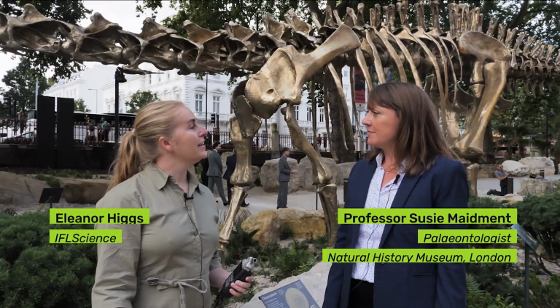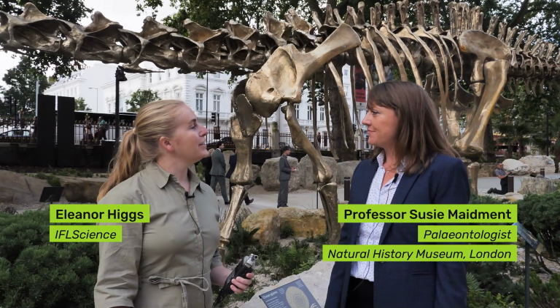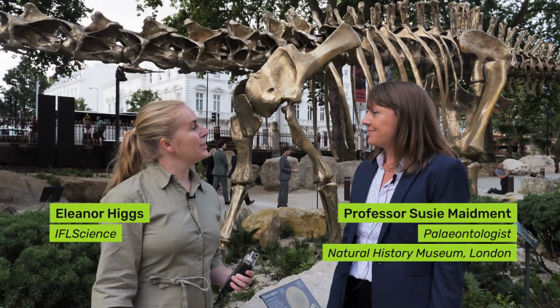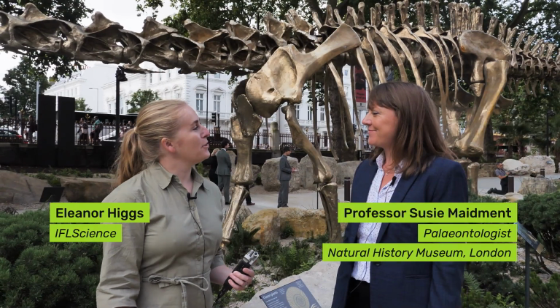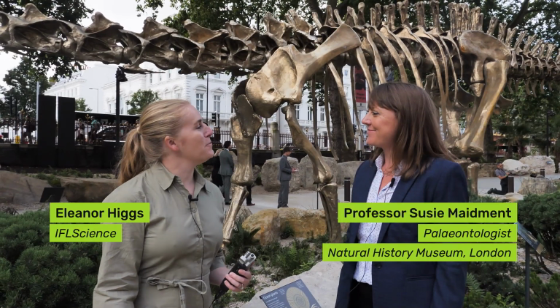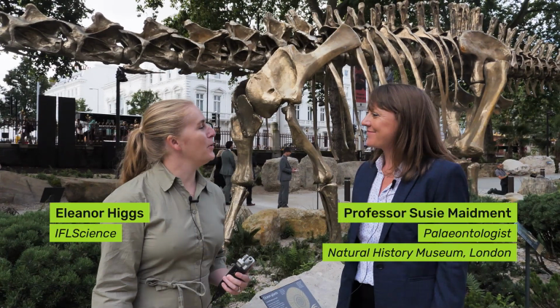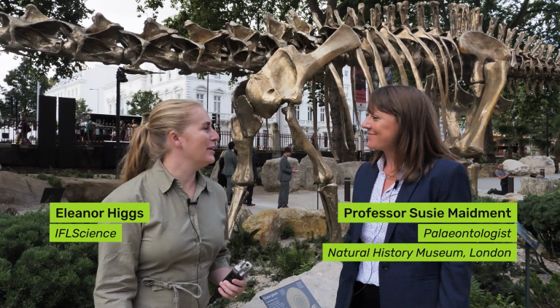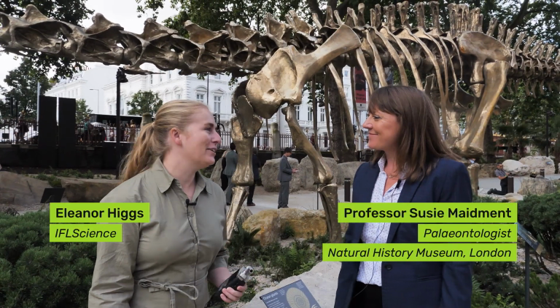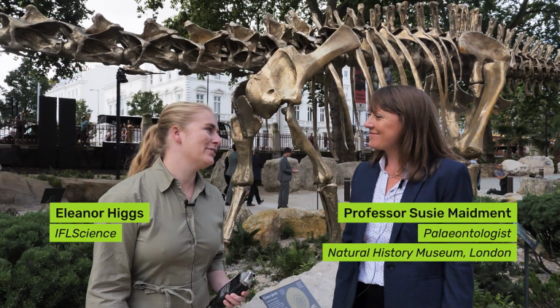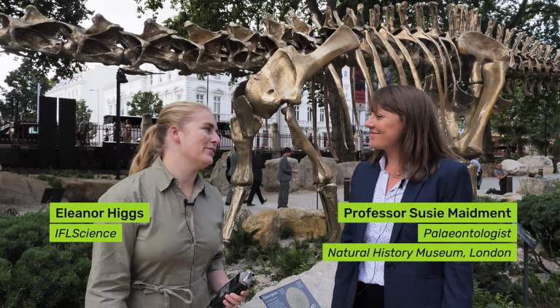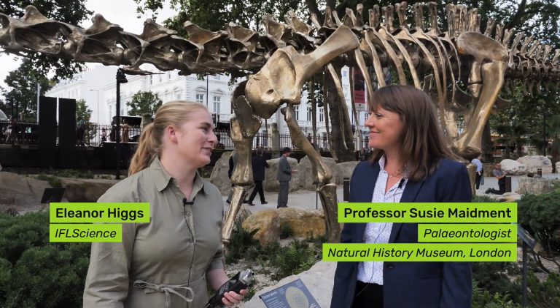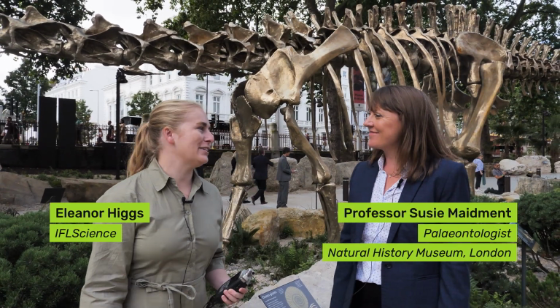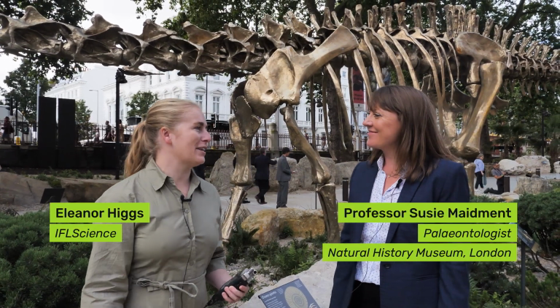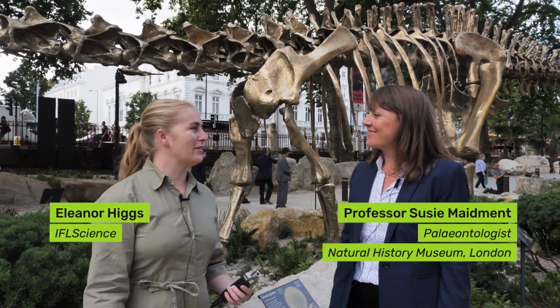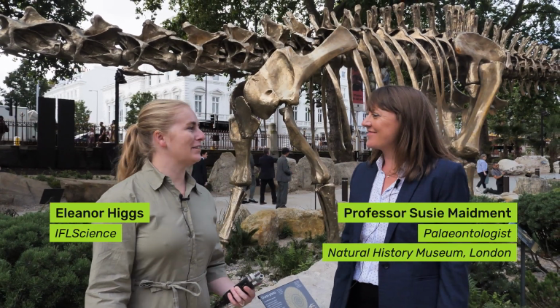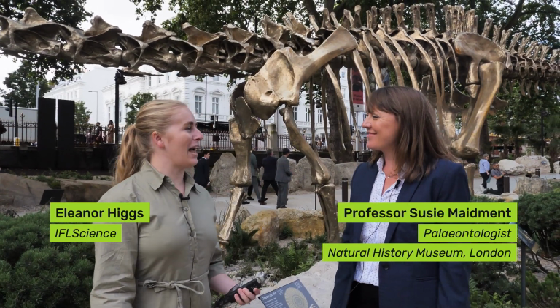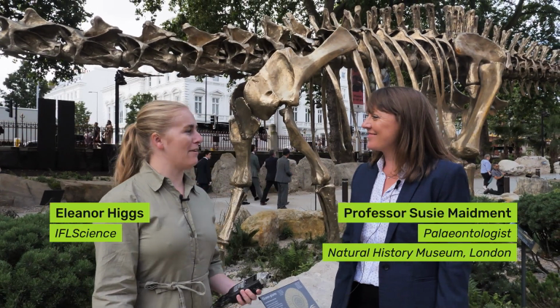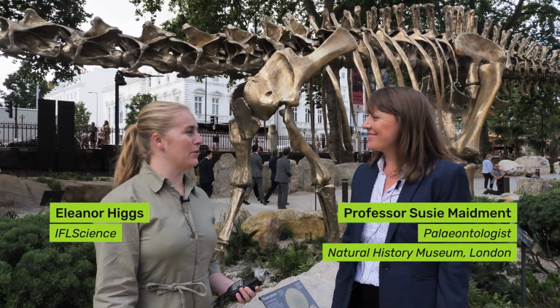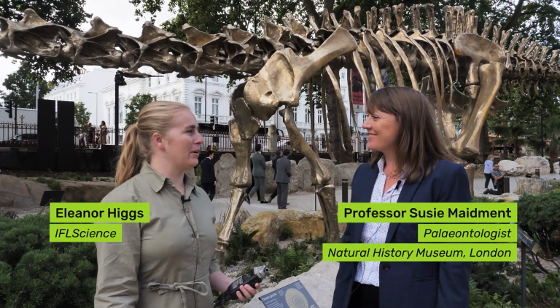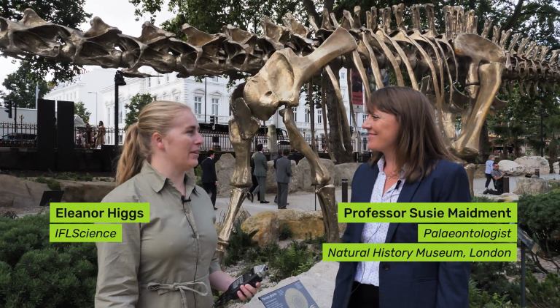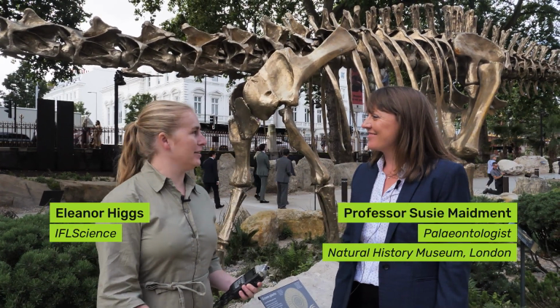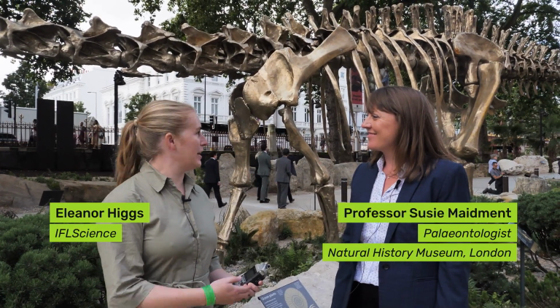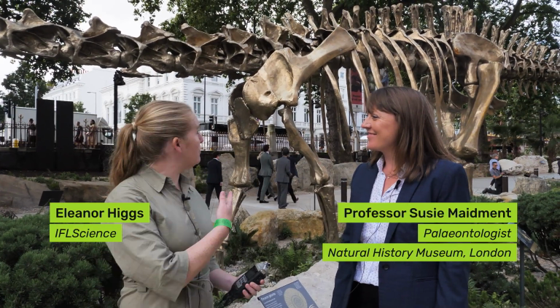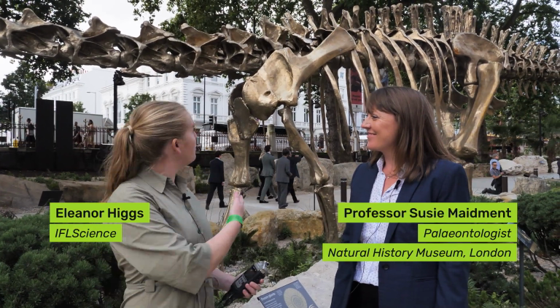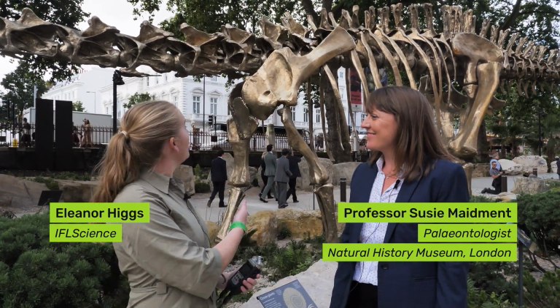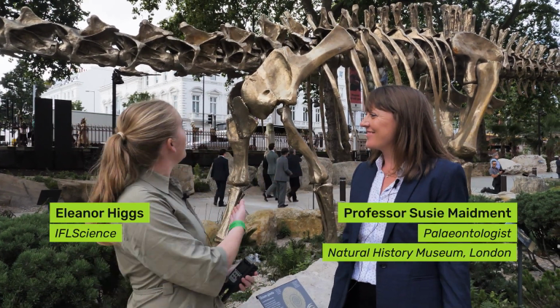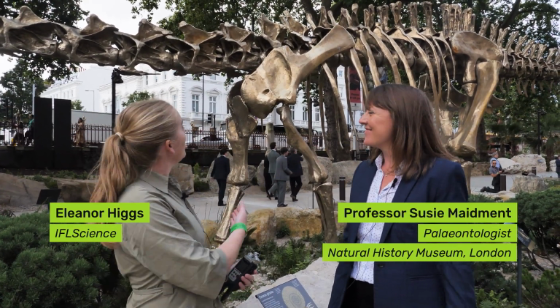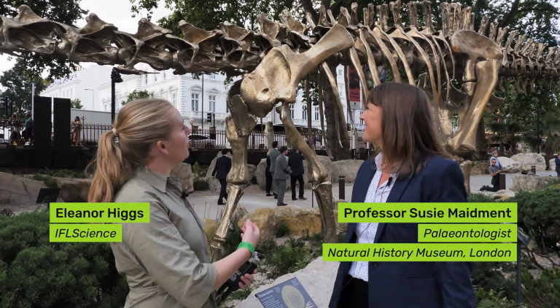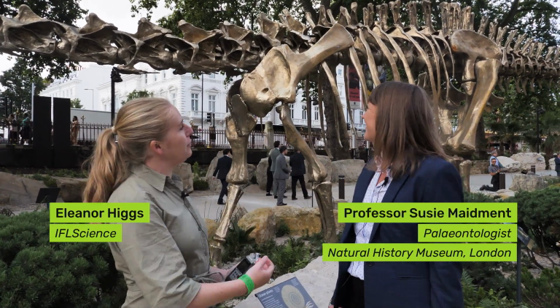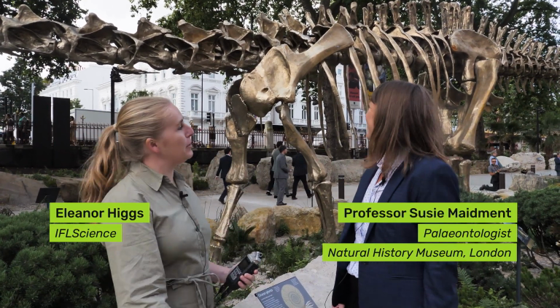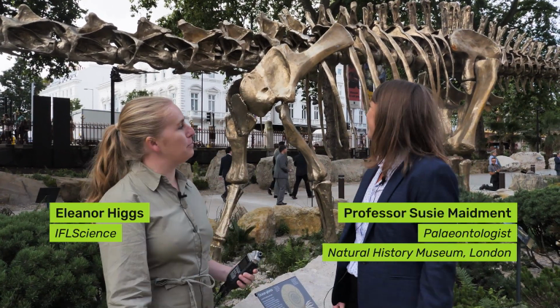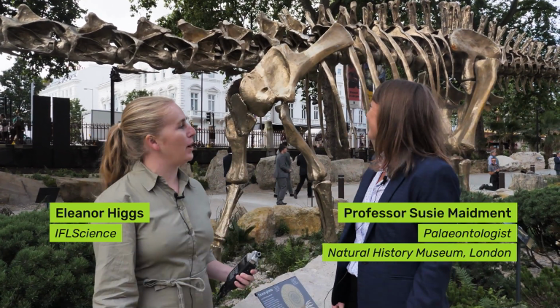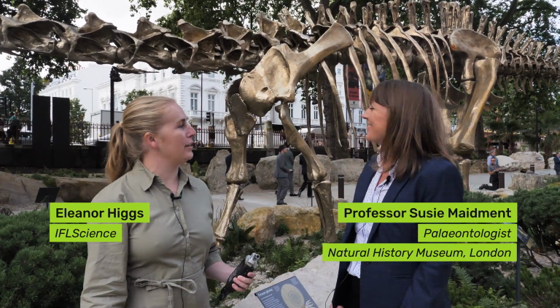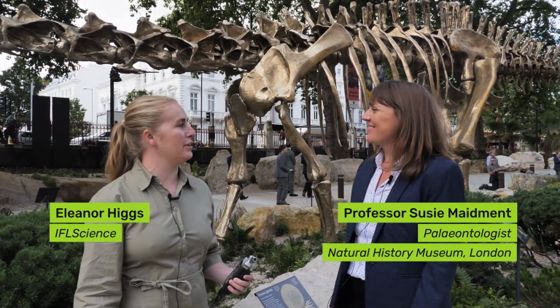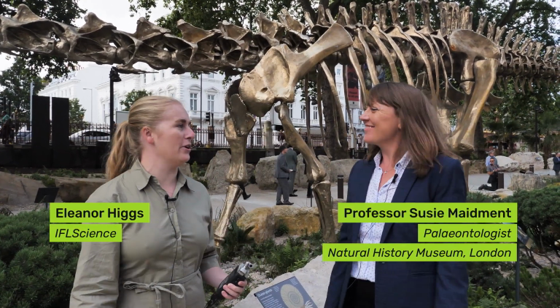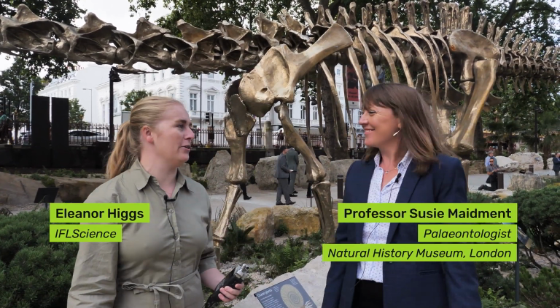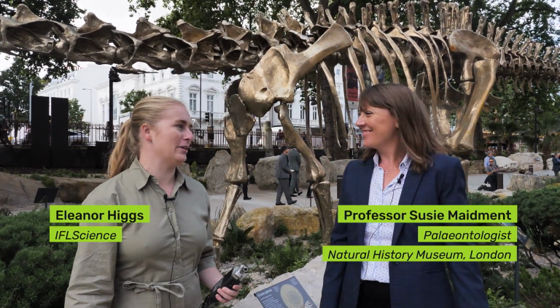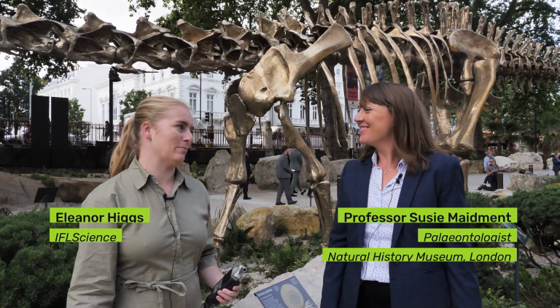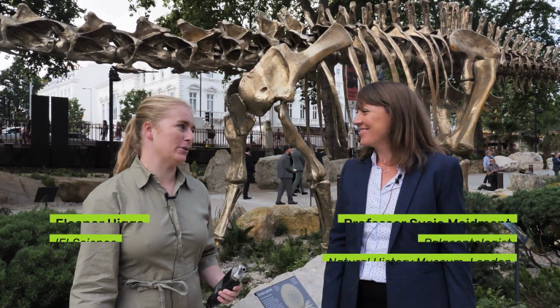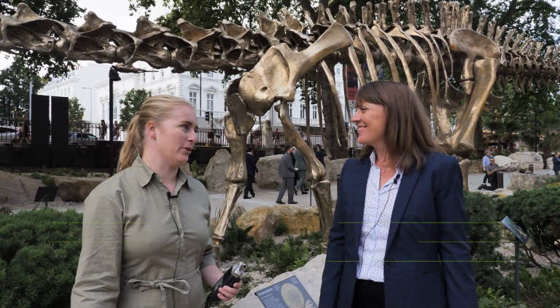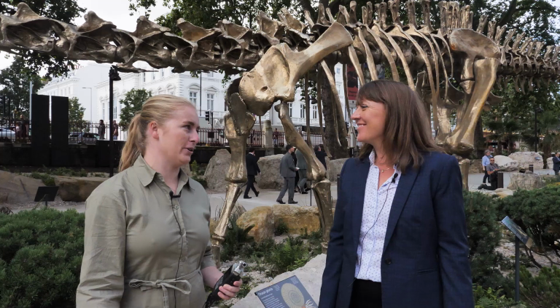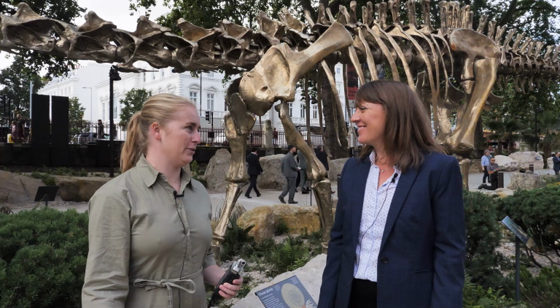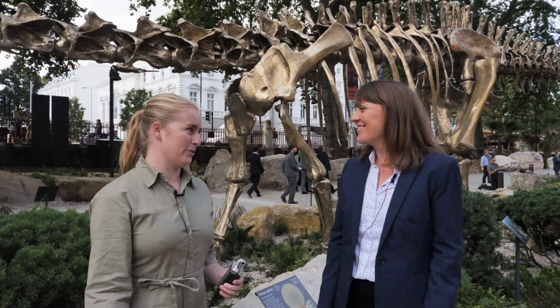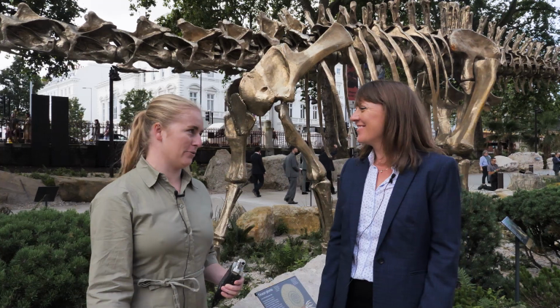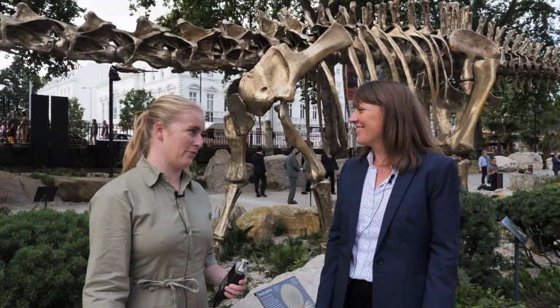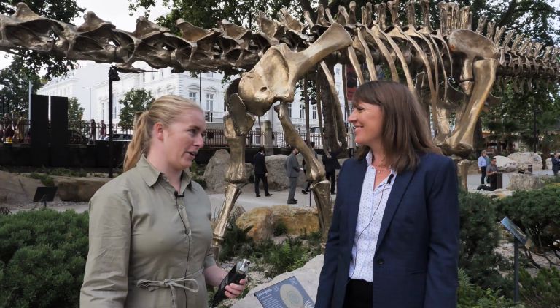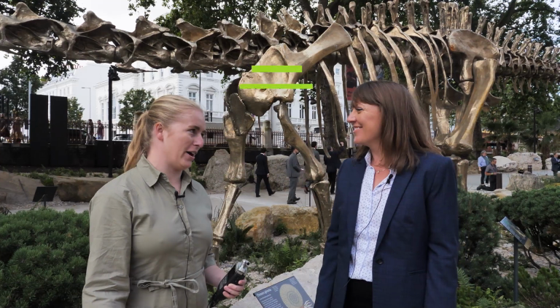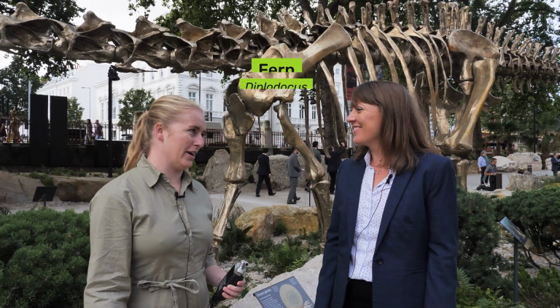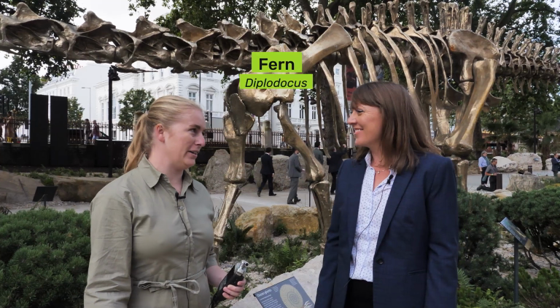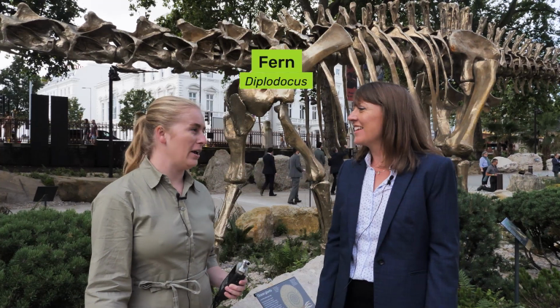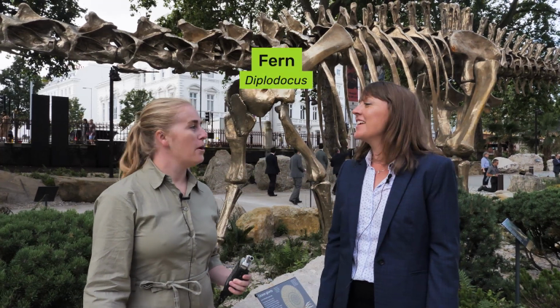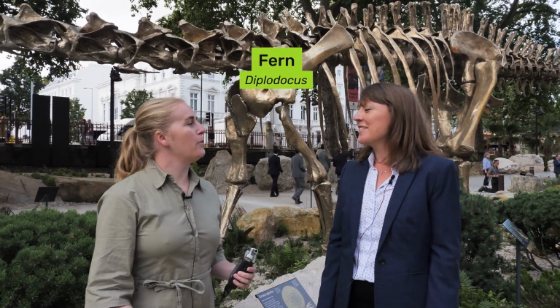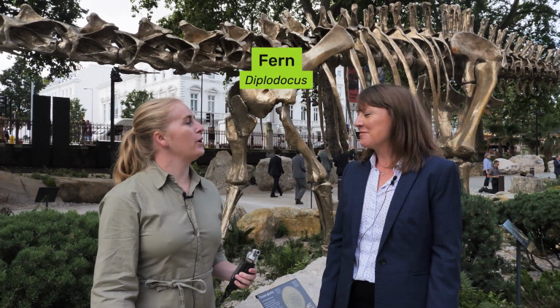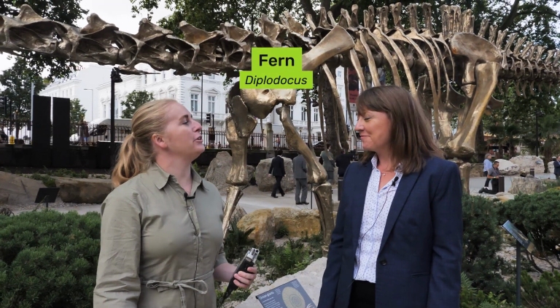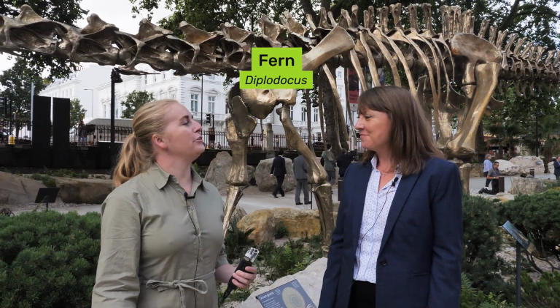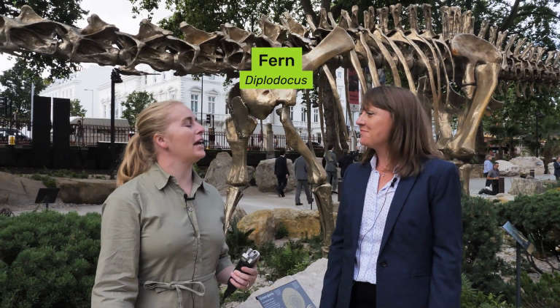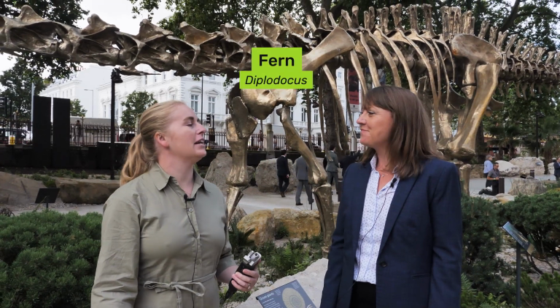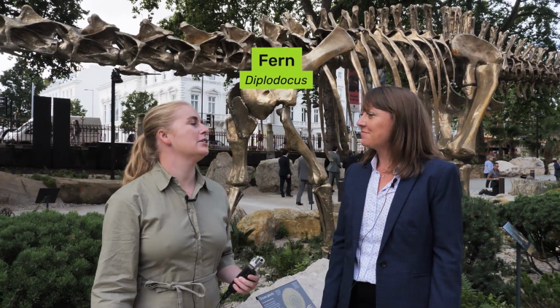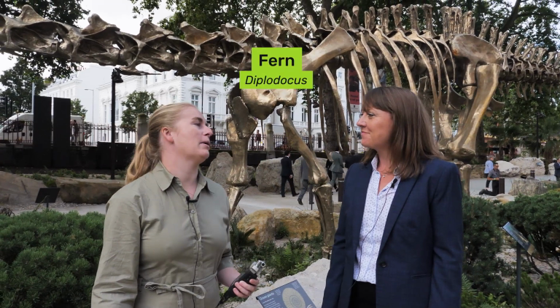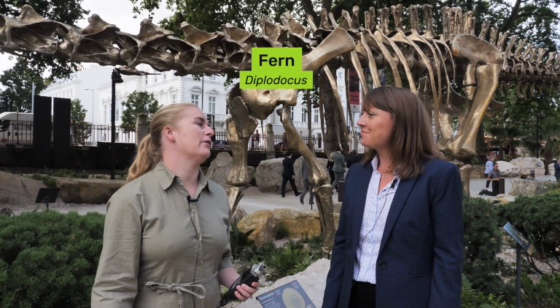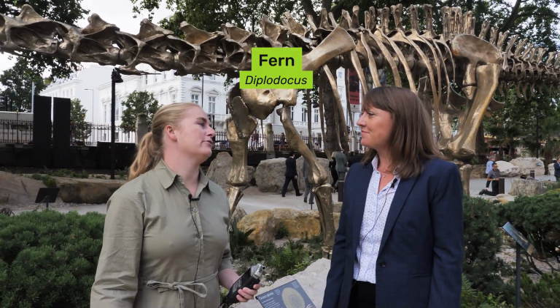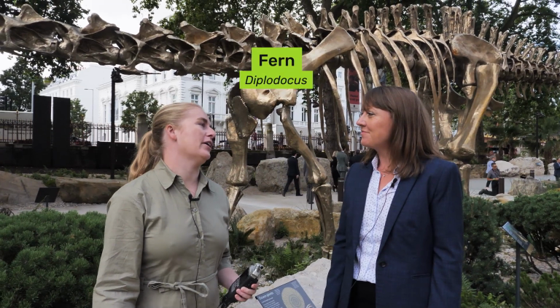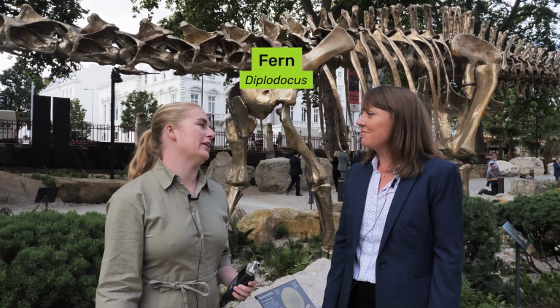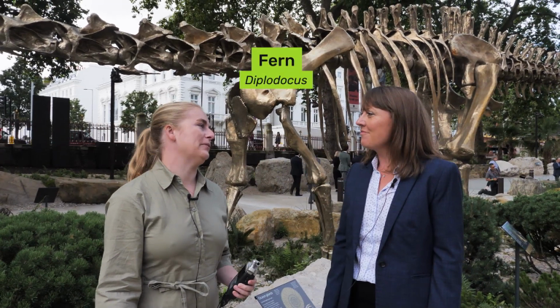So good morning Susie, it's lovely to have you with us in front of the brand new Diplodocus called Fern. What can you tell us about Fern?